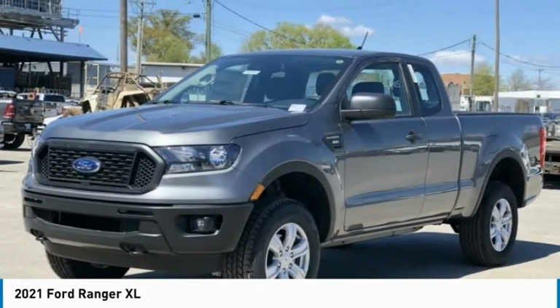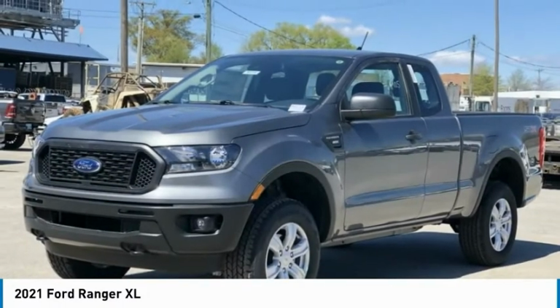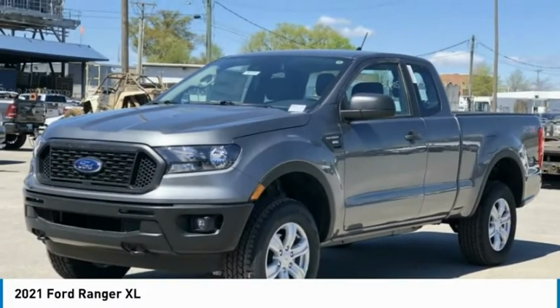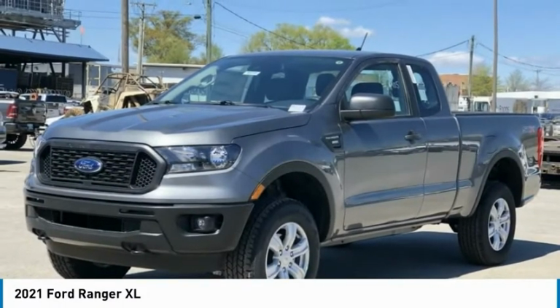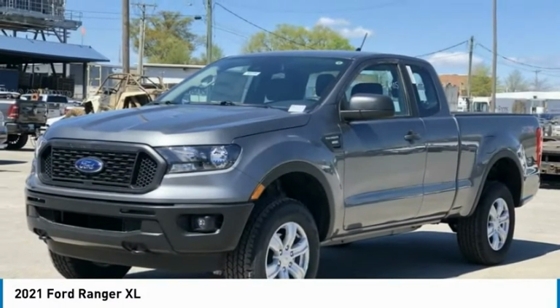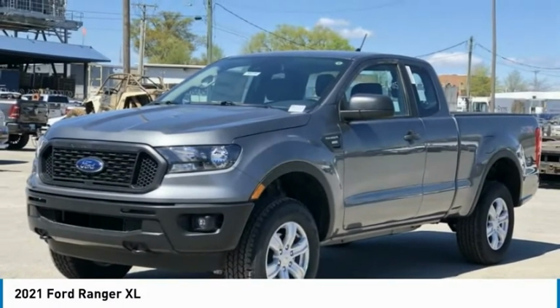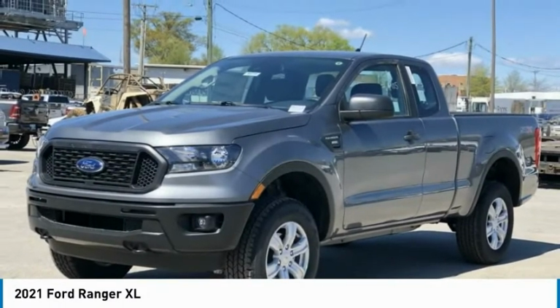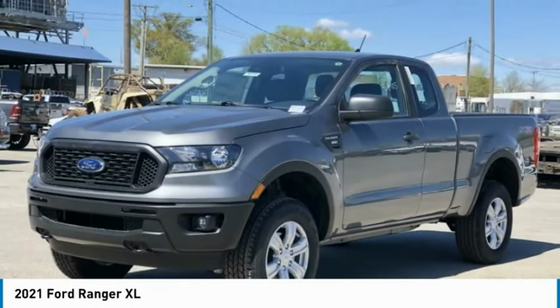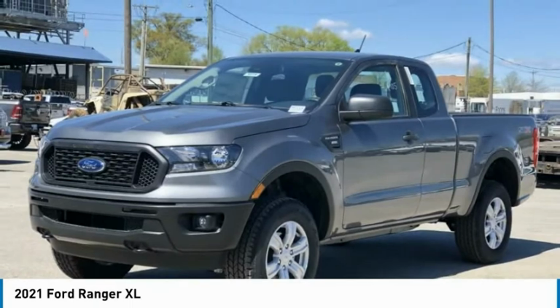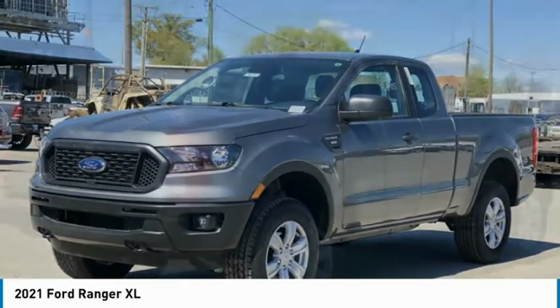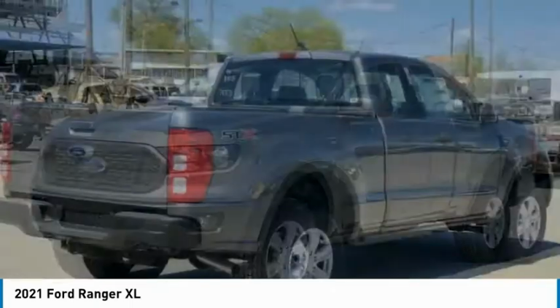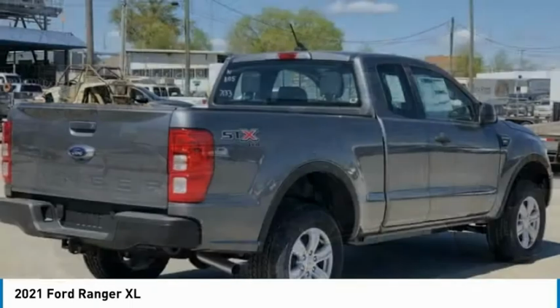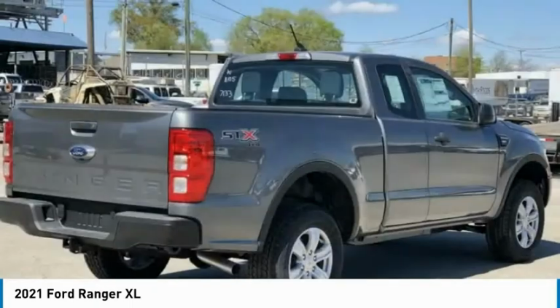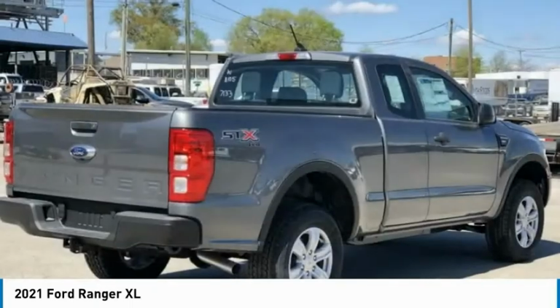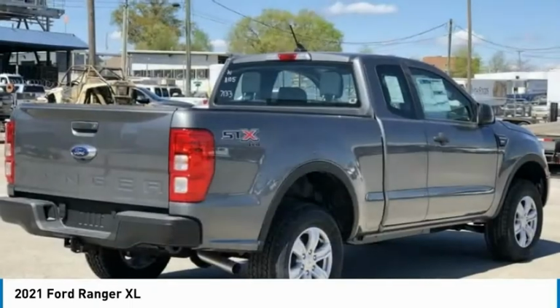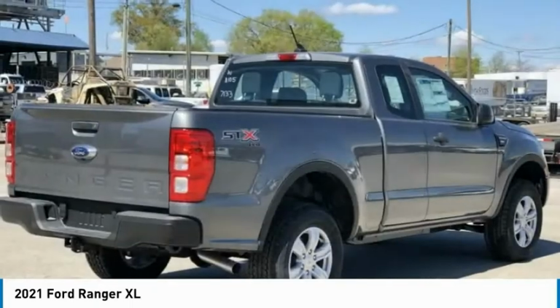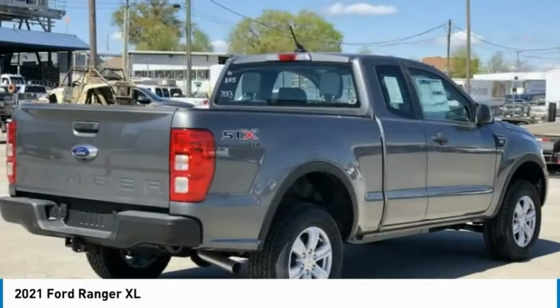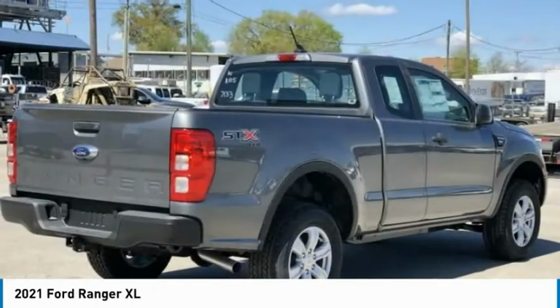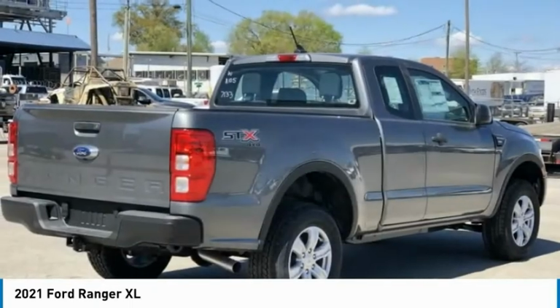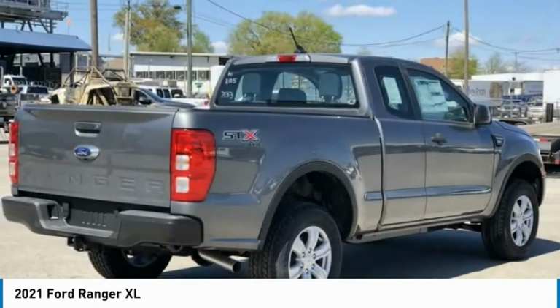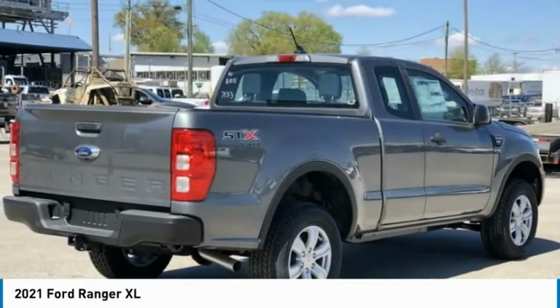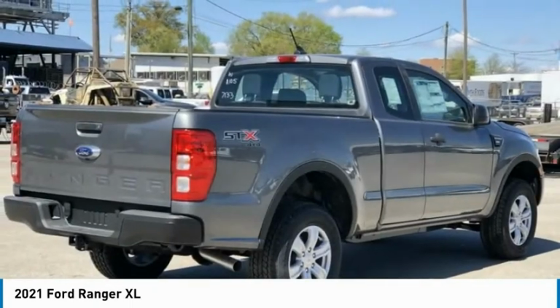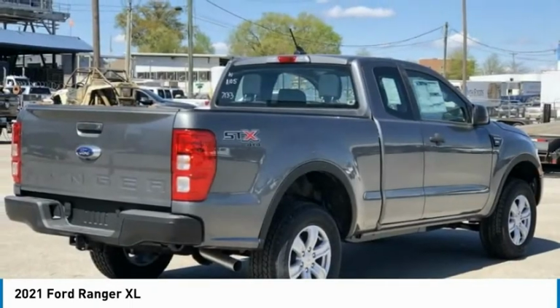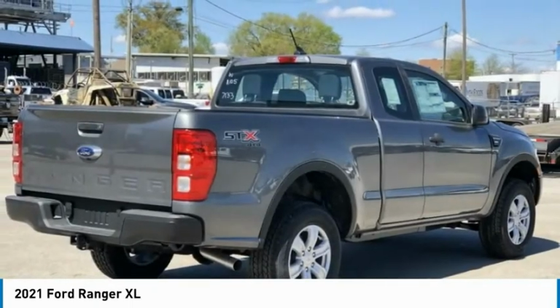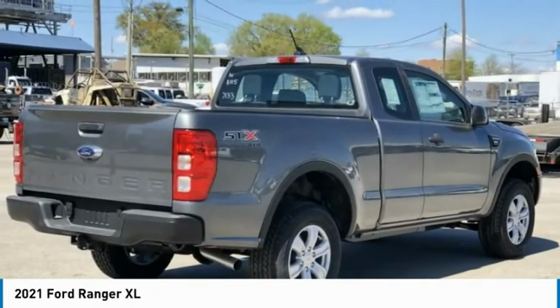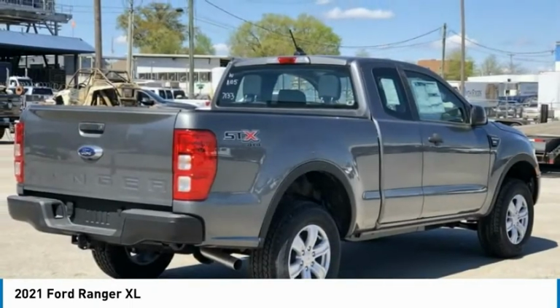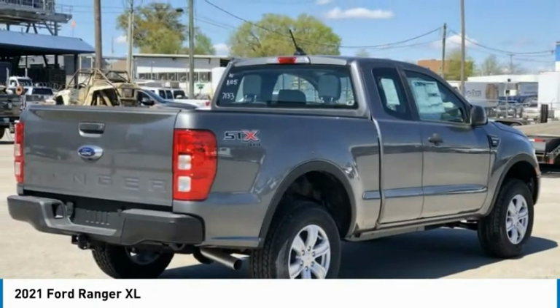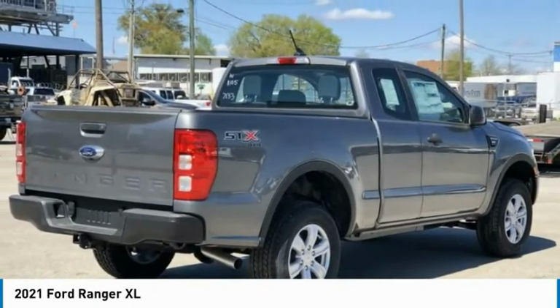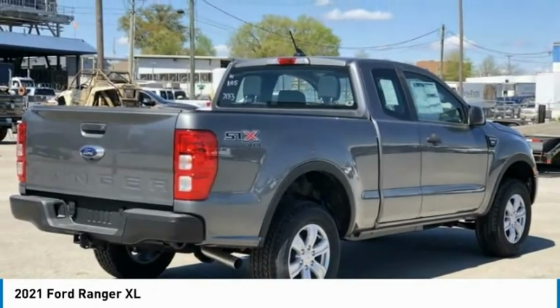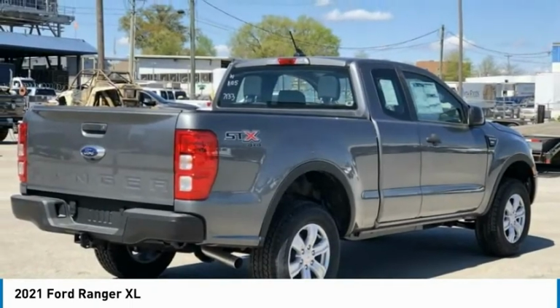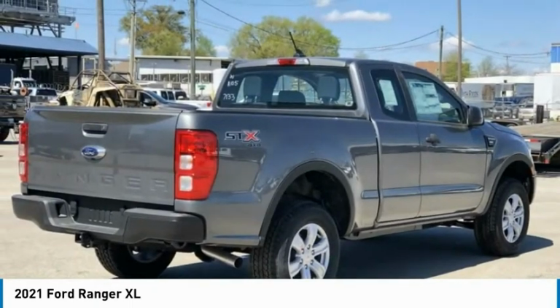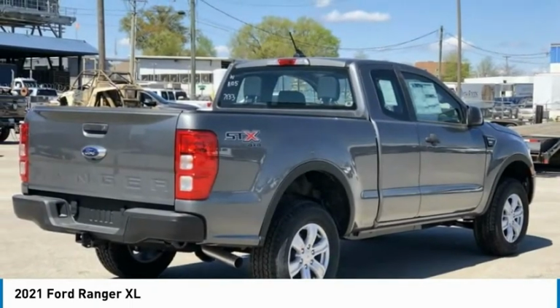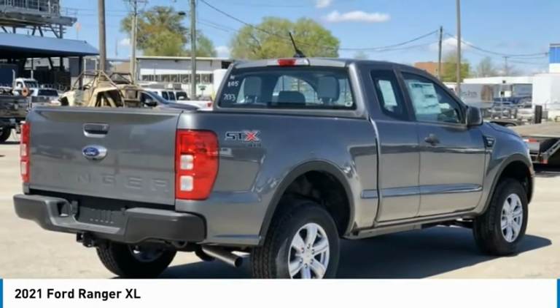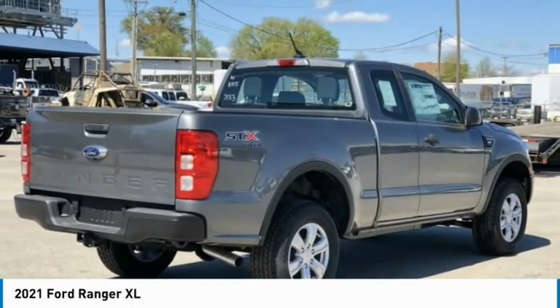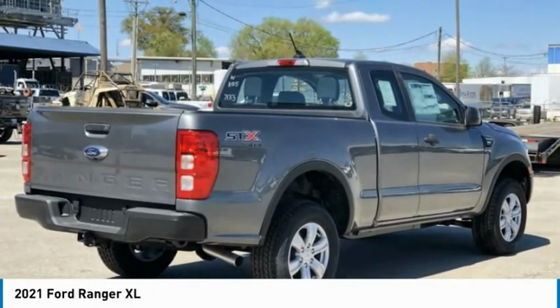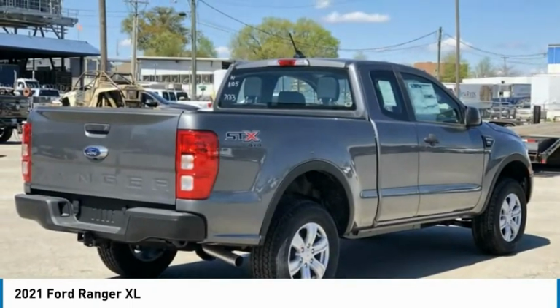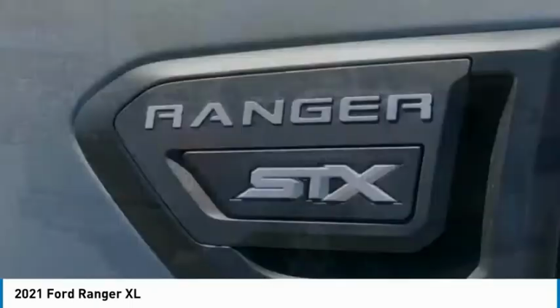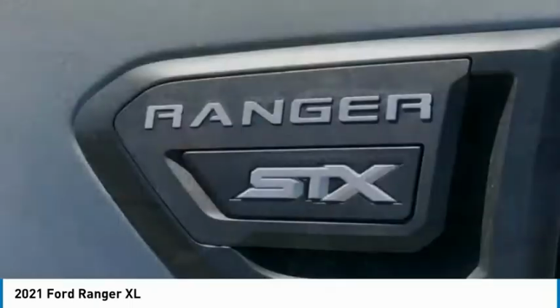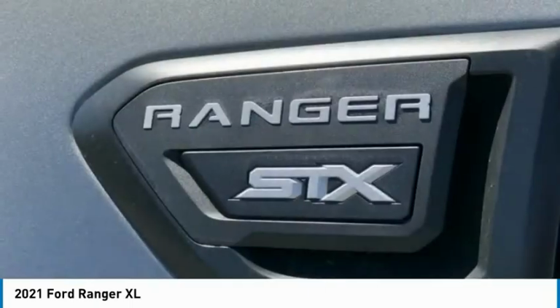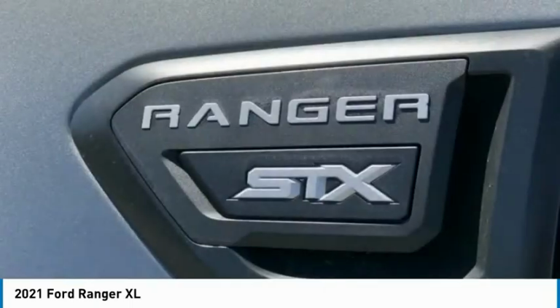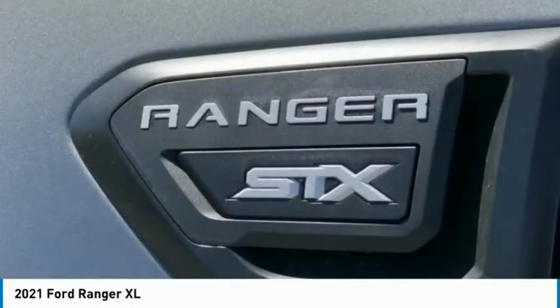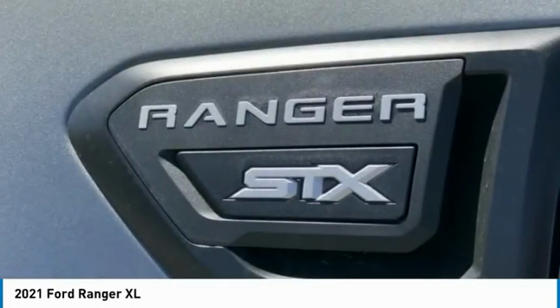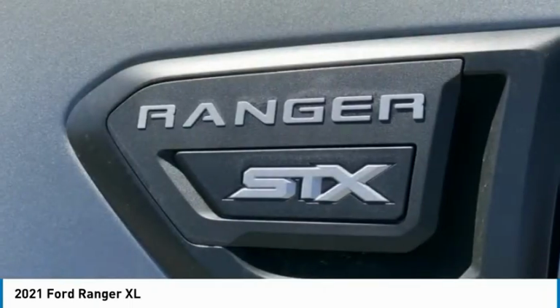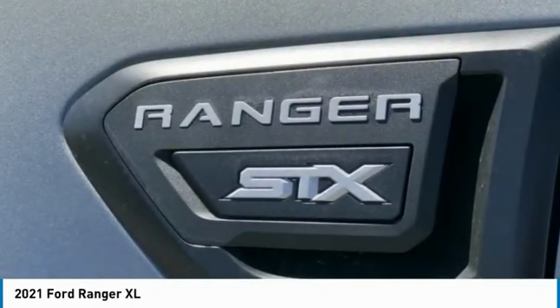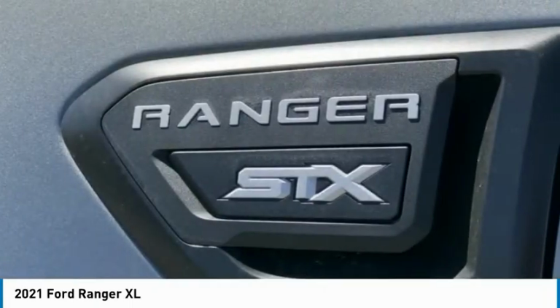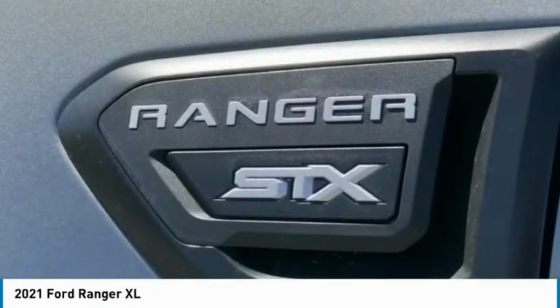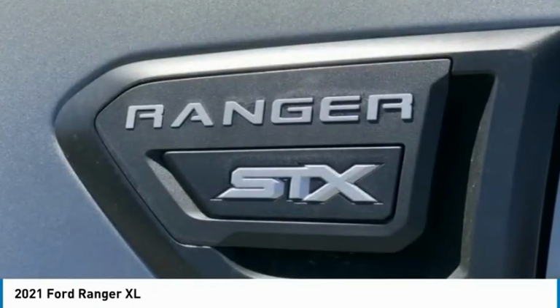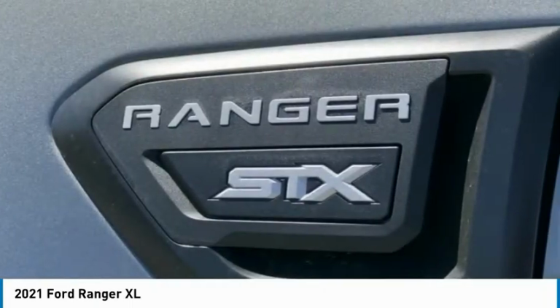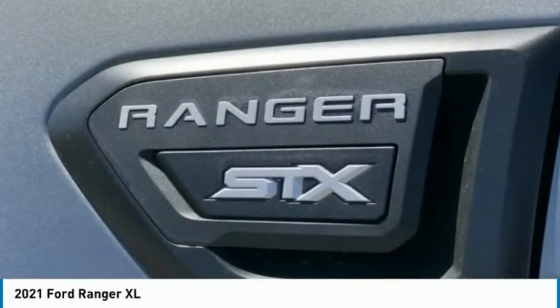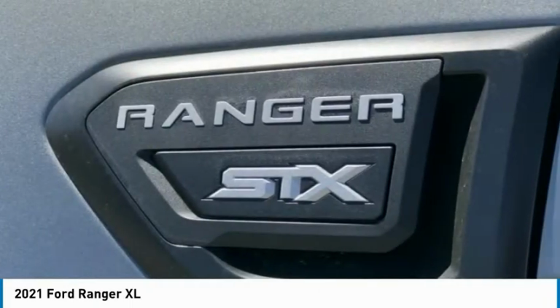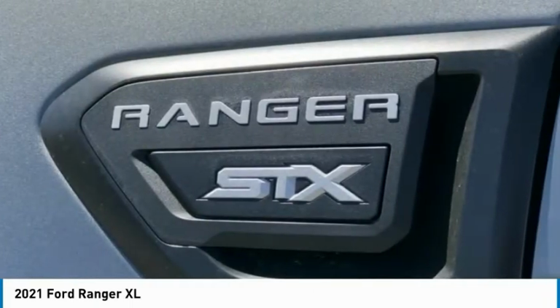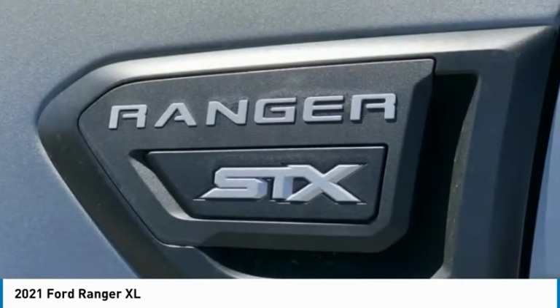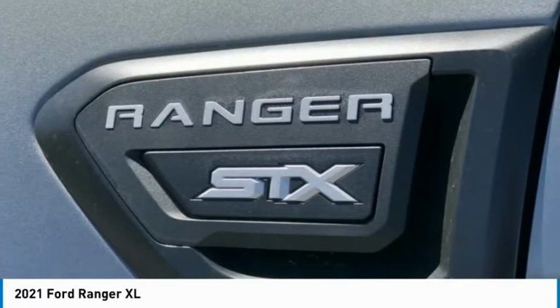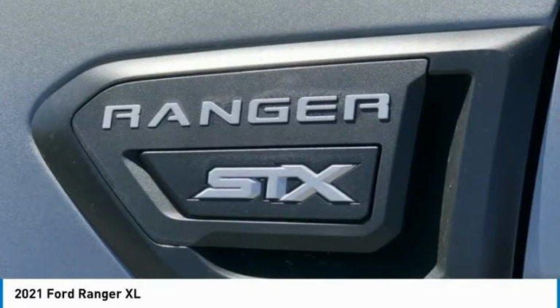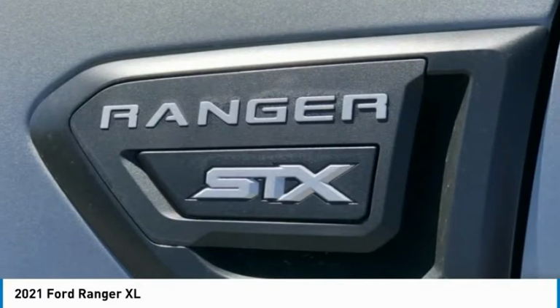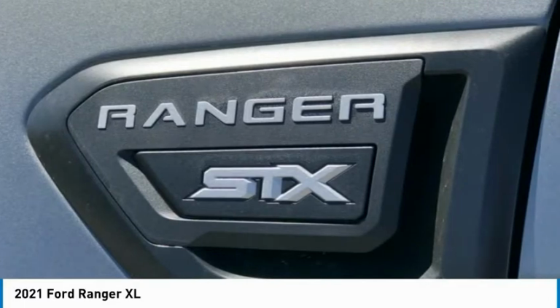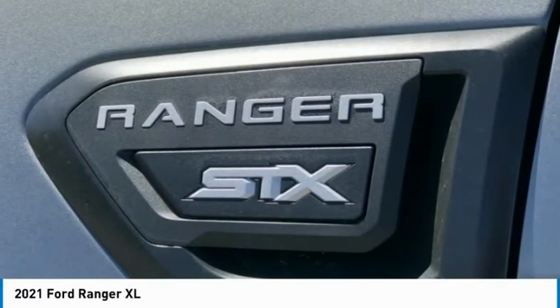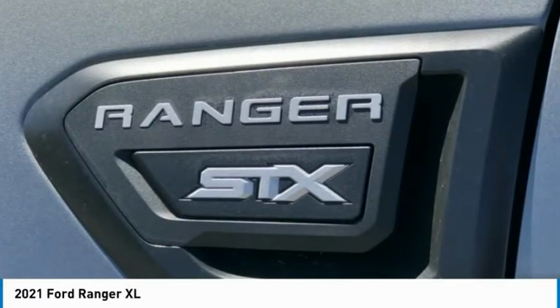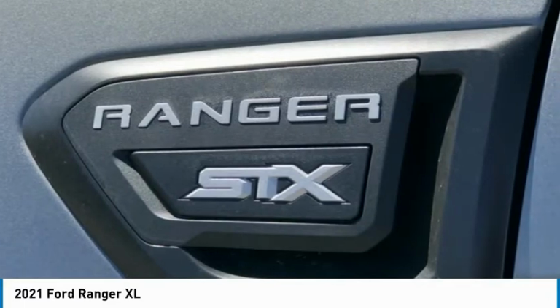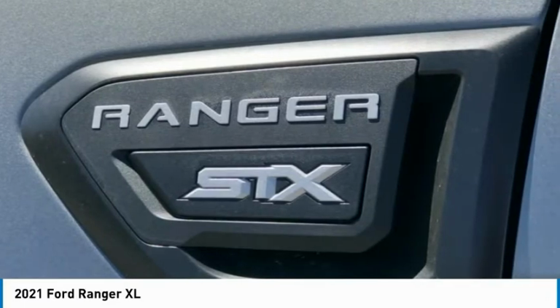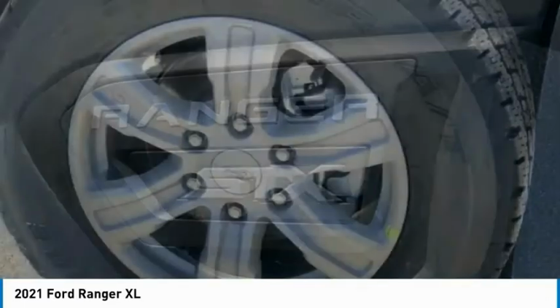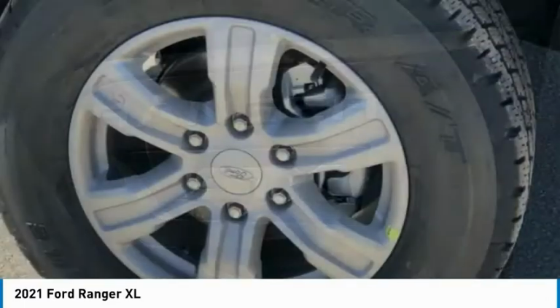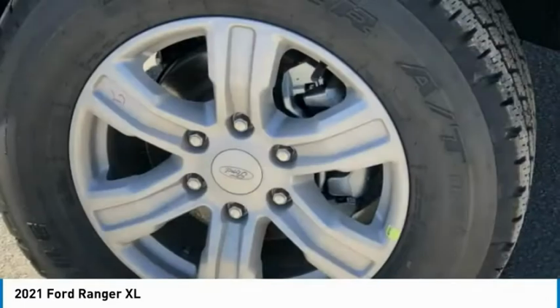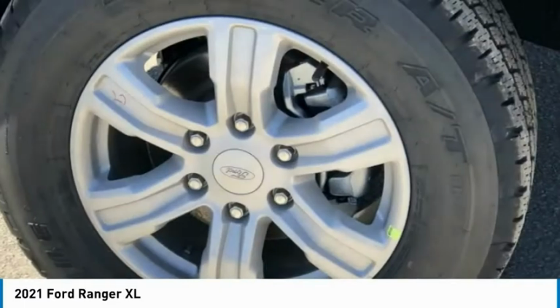Low tire pressure warning. This isn't just a vehicle, it's an experience. So stop in for a test drive today.